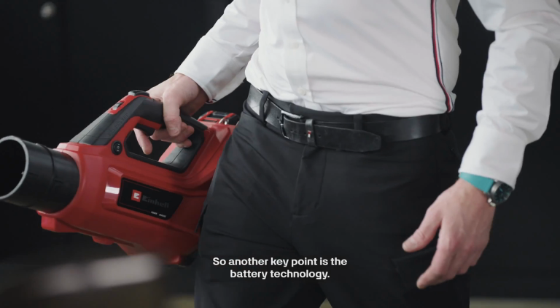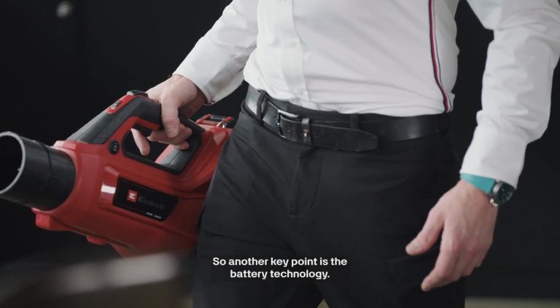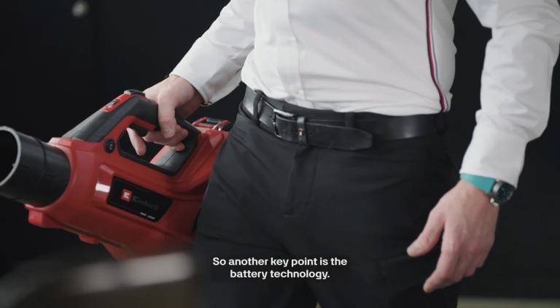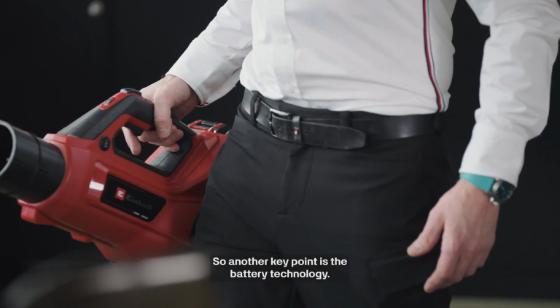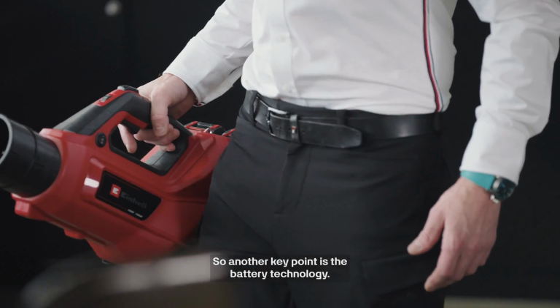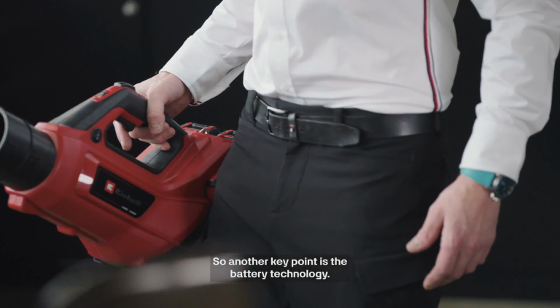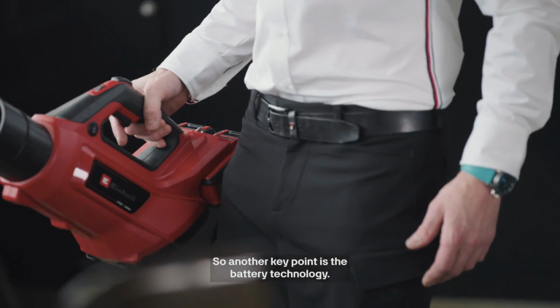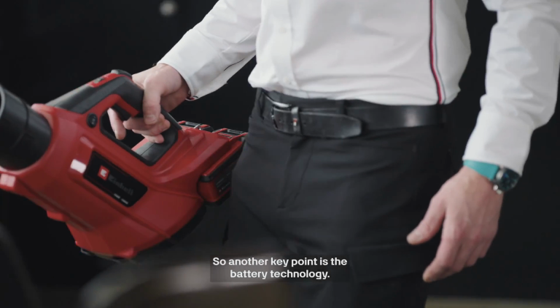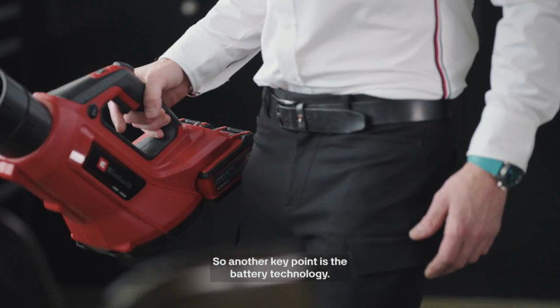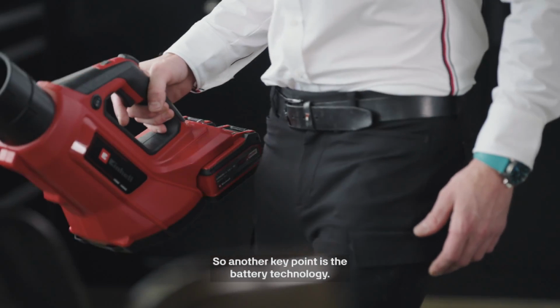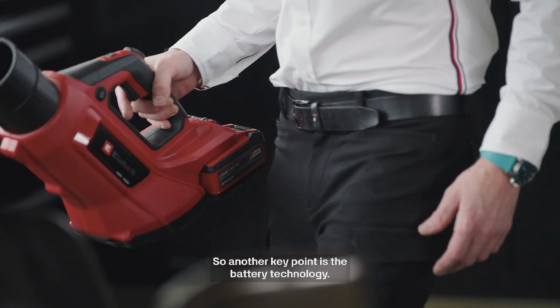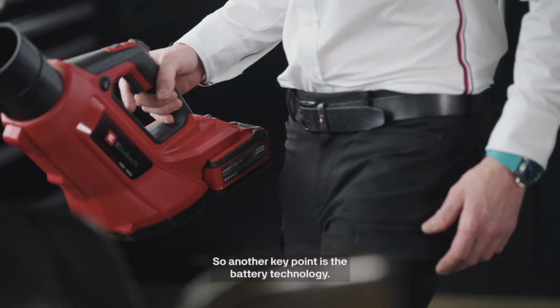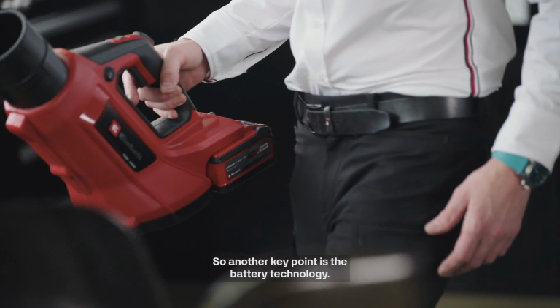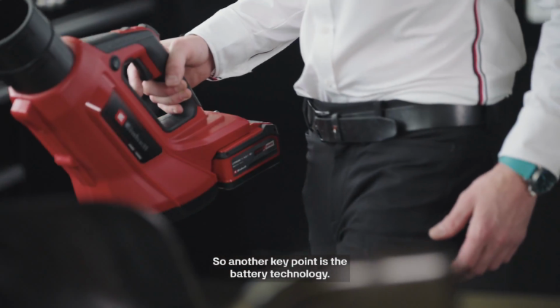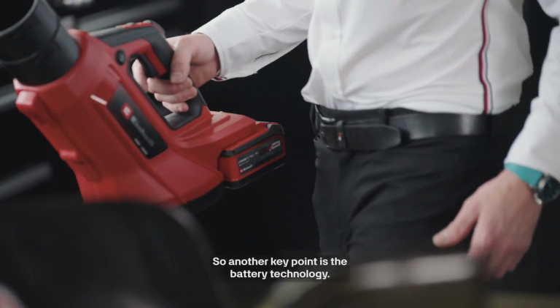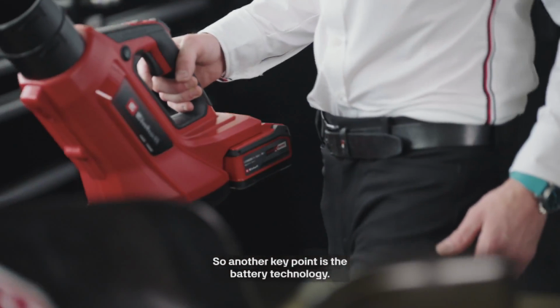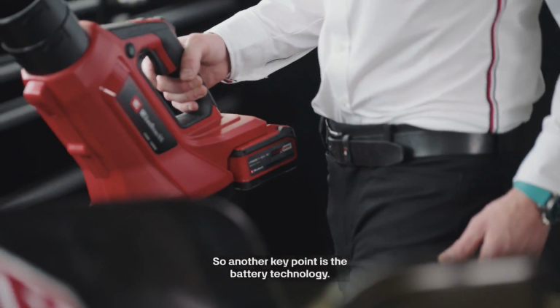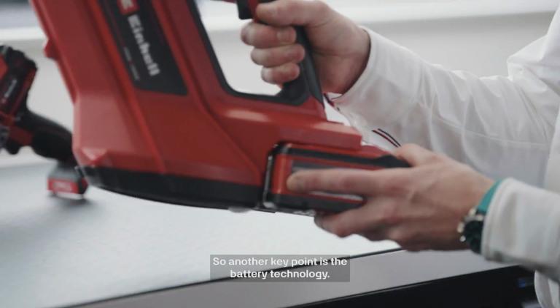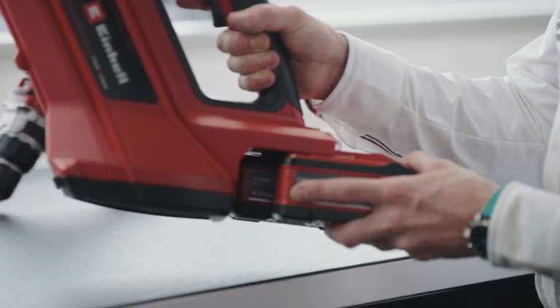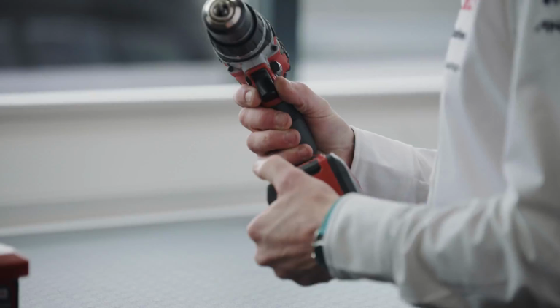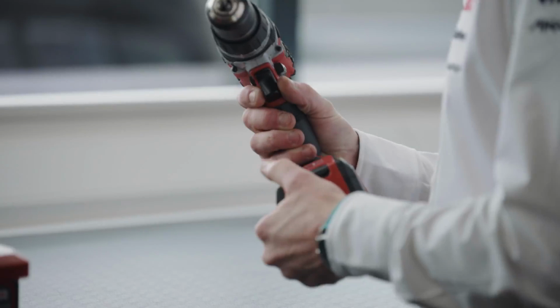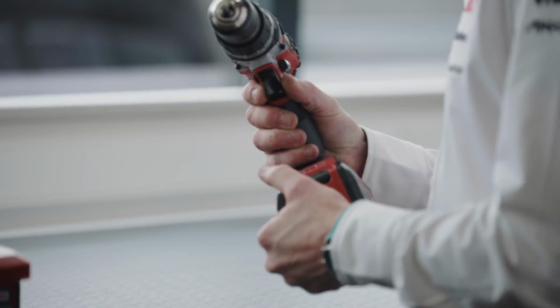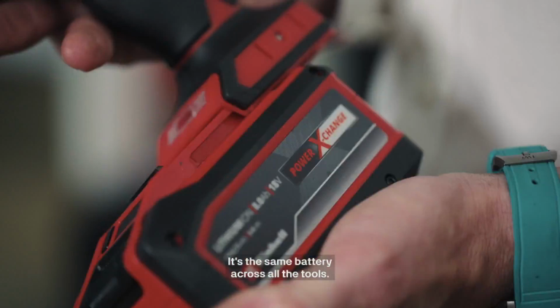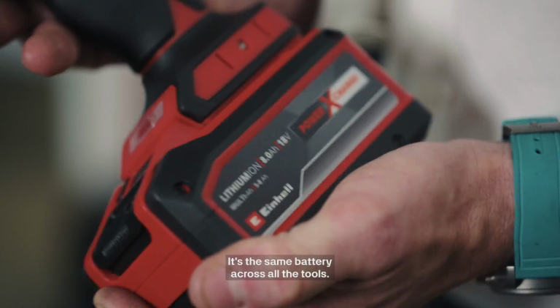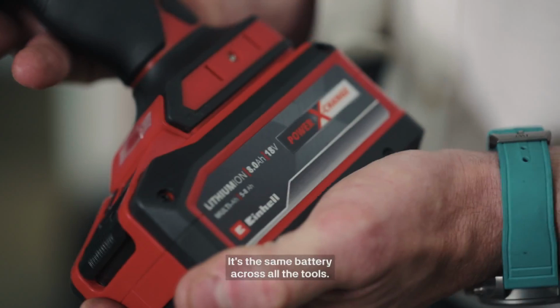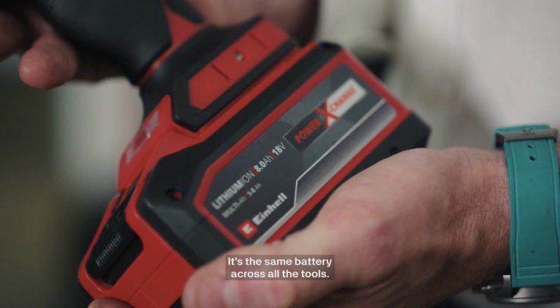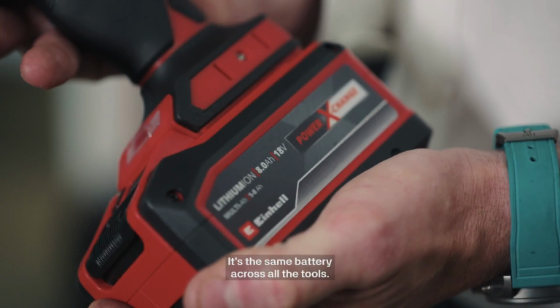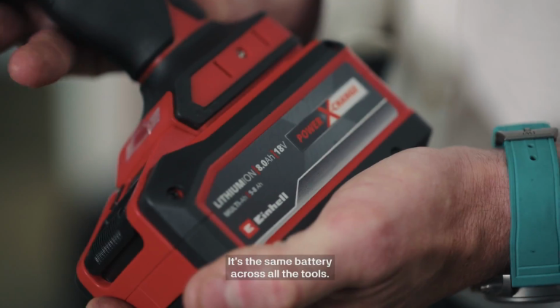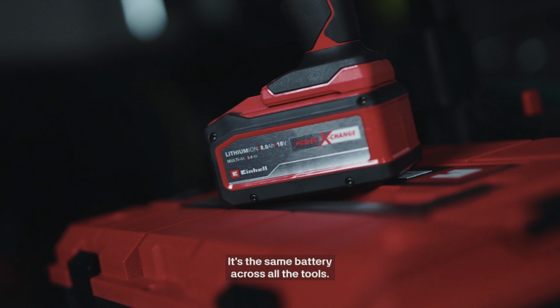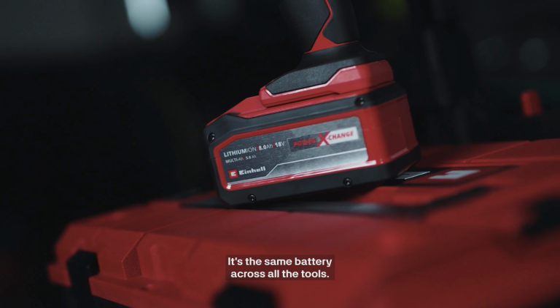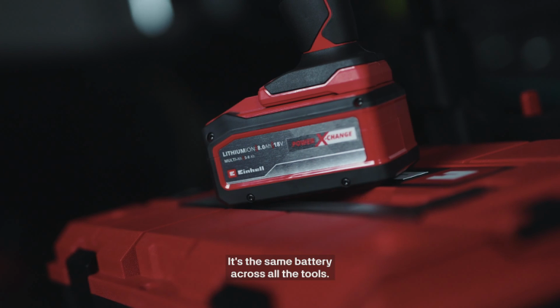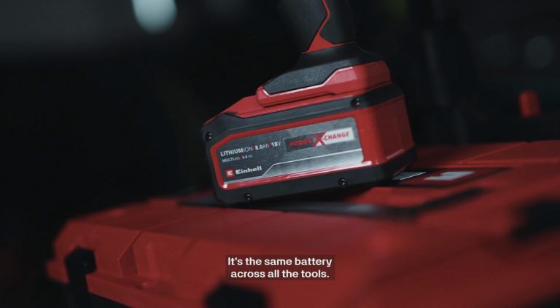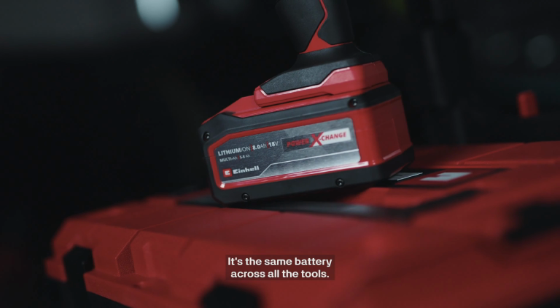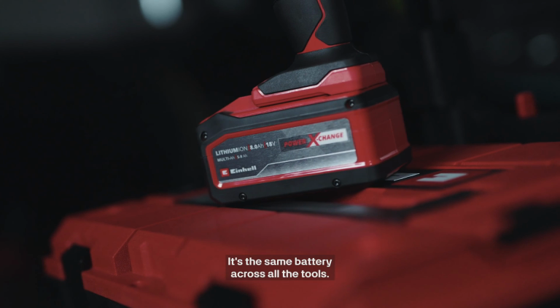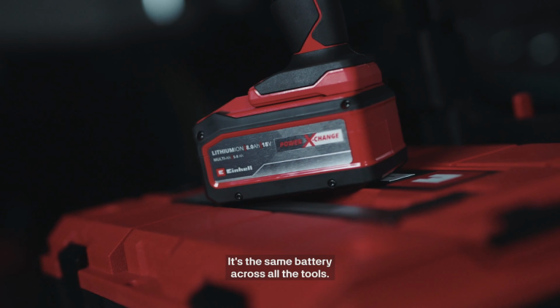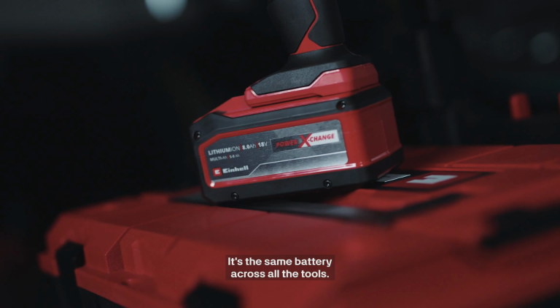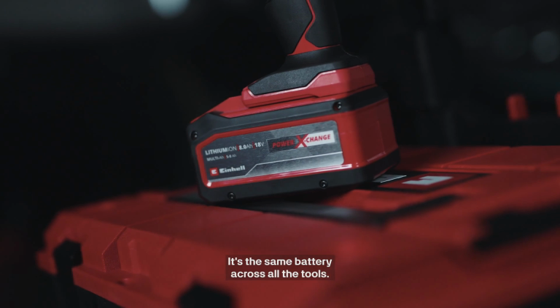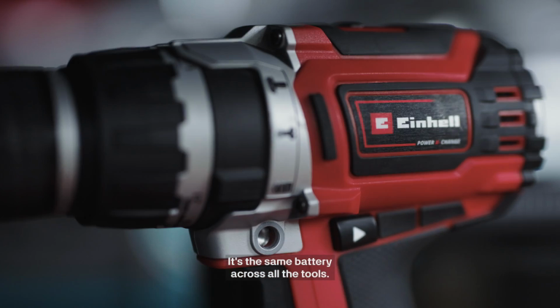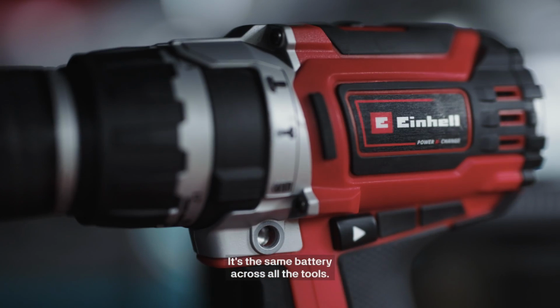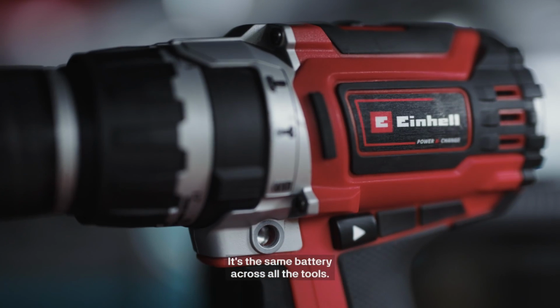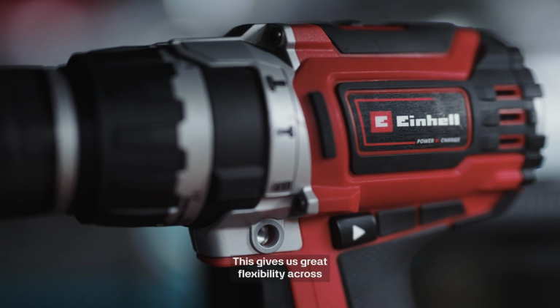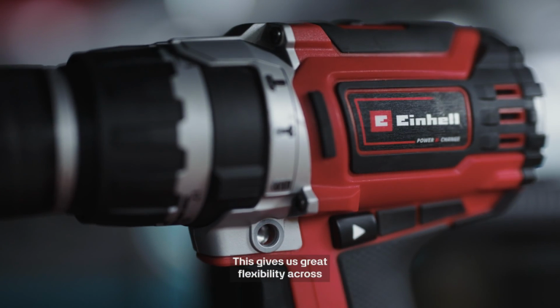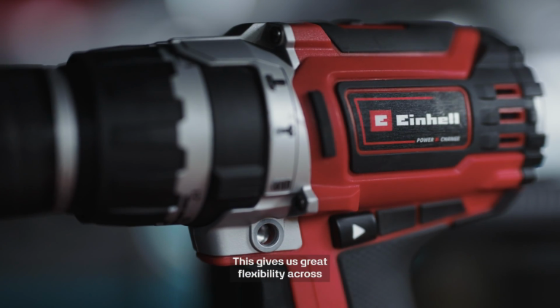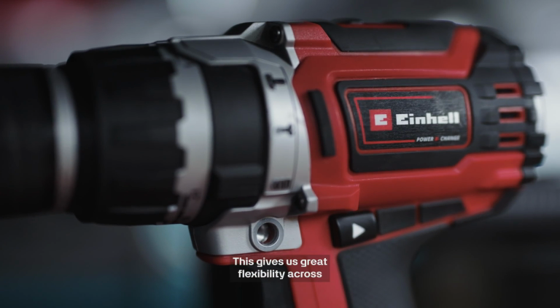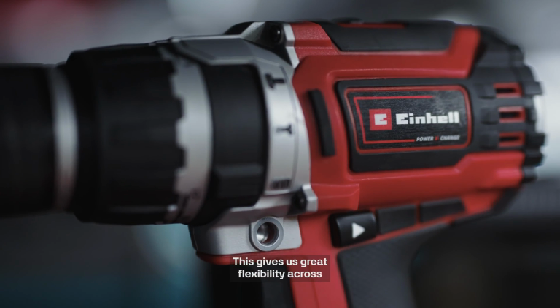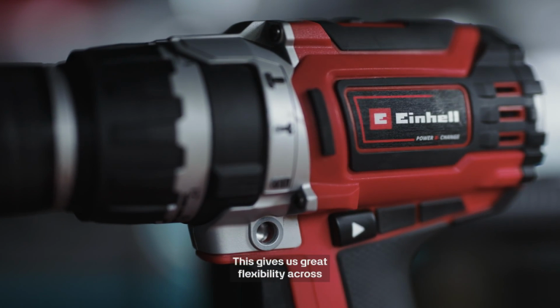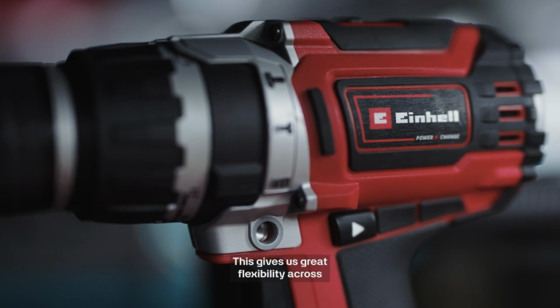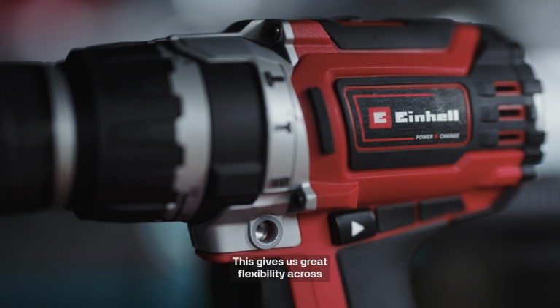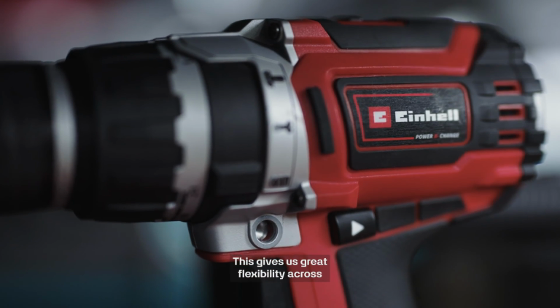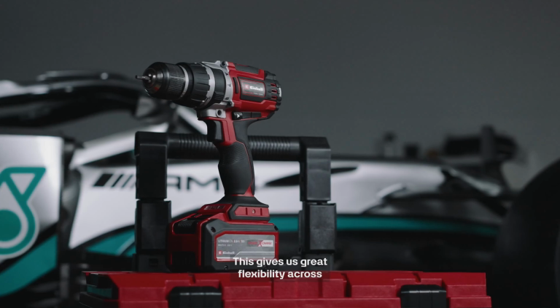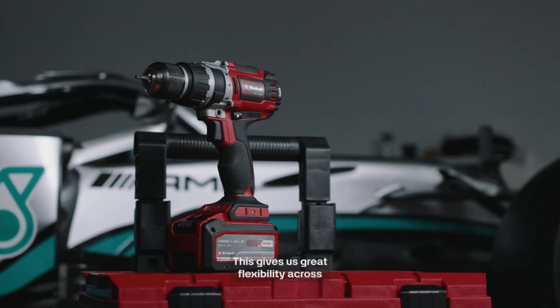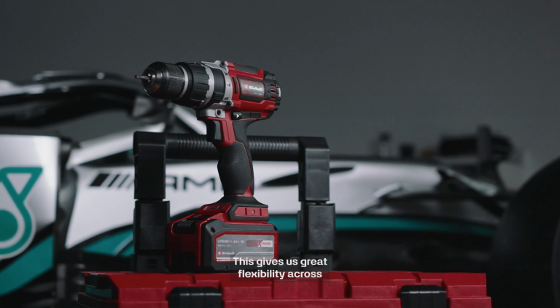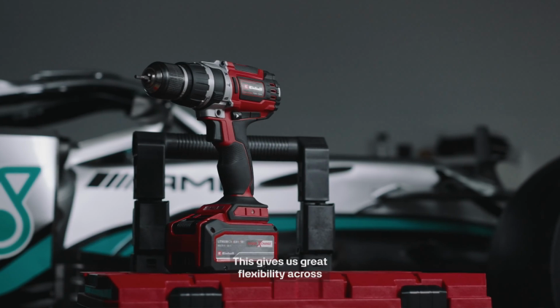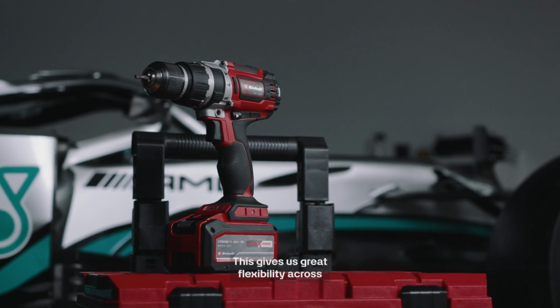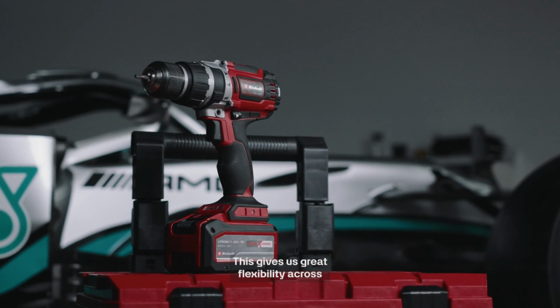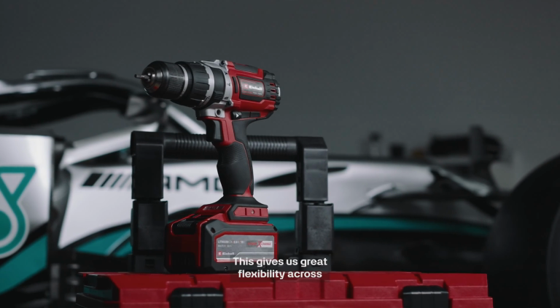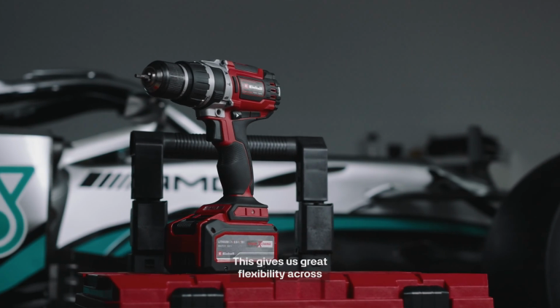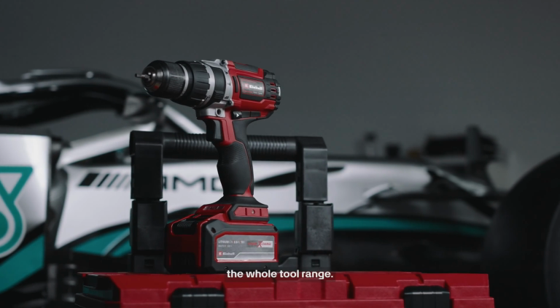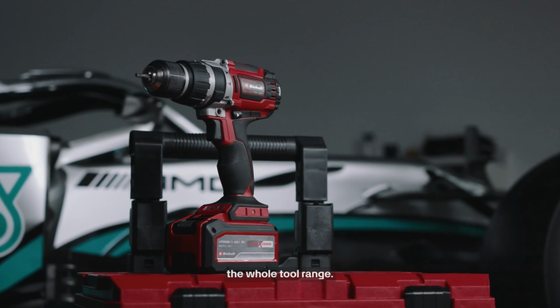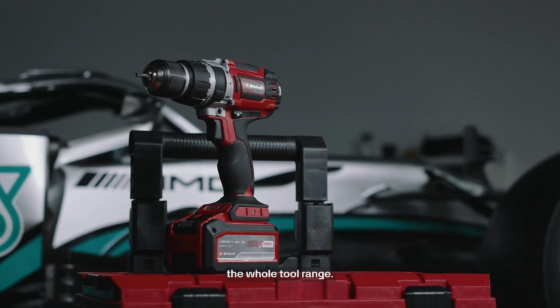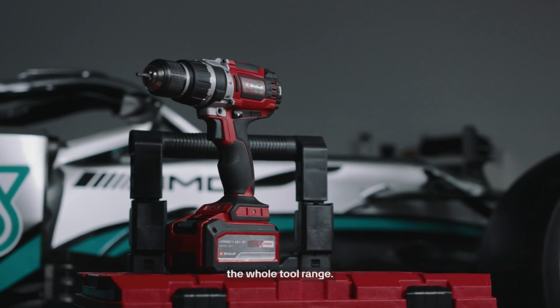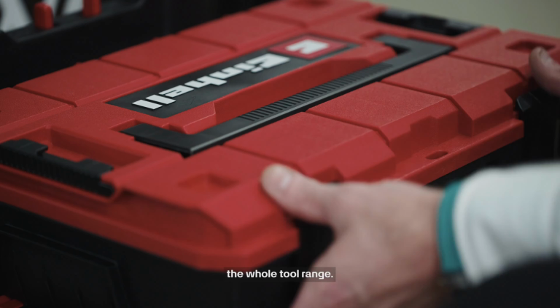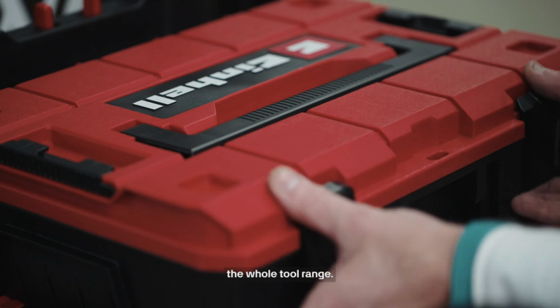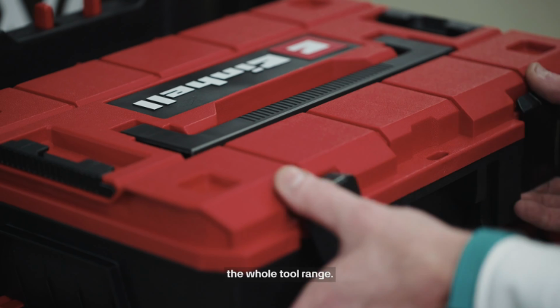Another key point is the battery technology. It's the same battery across all the tools, which gives us great flexibility across the whole tool range.